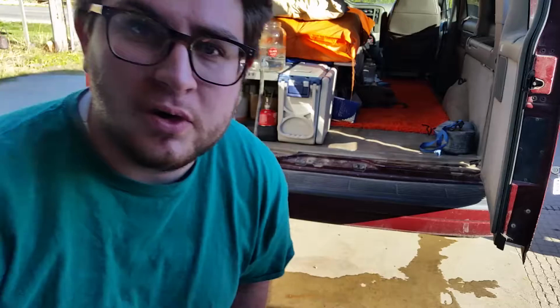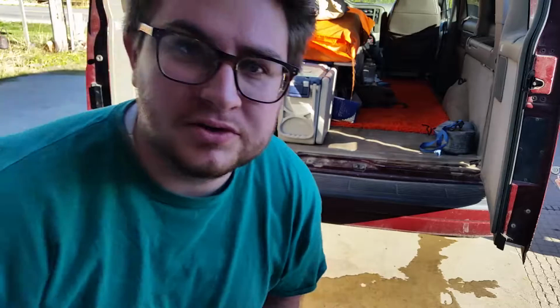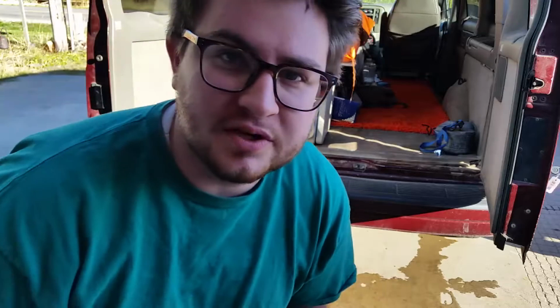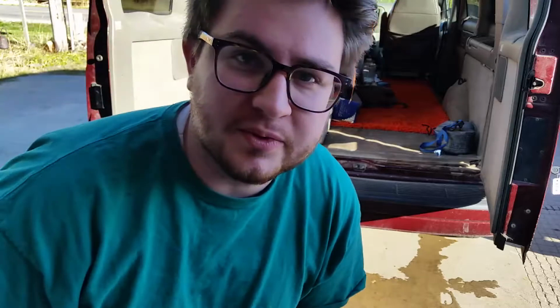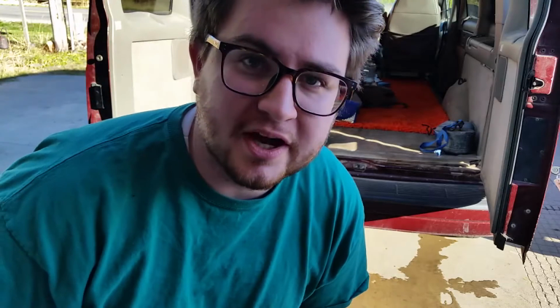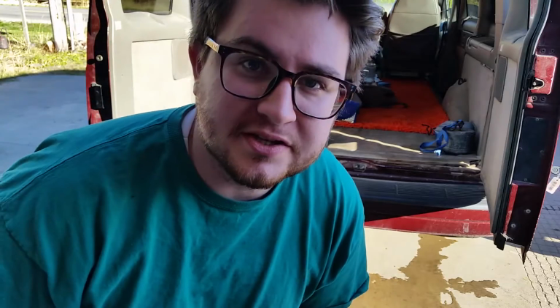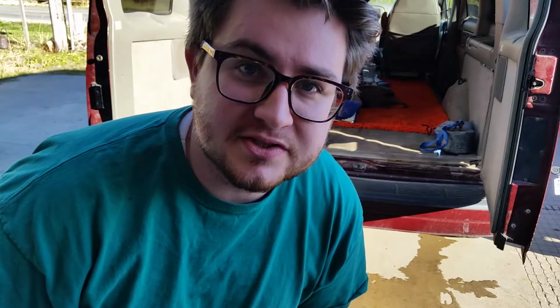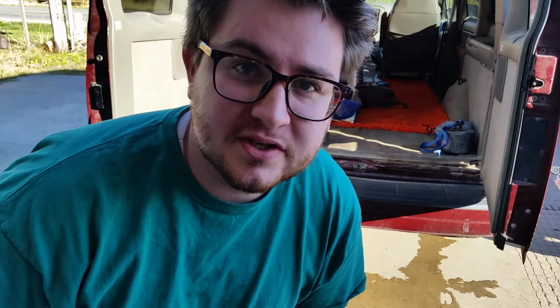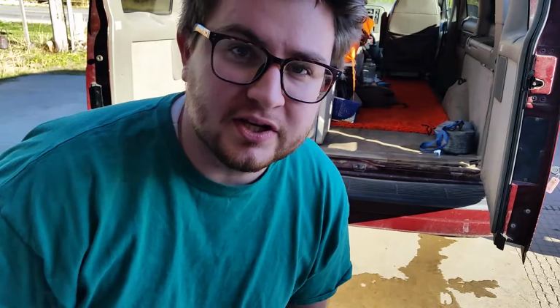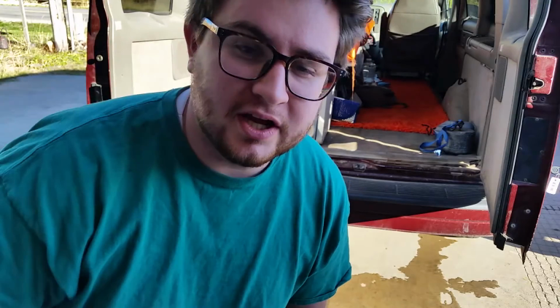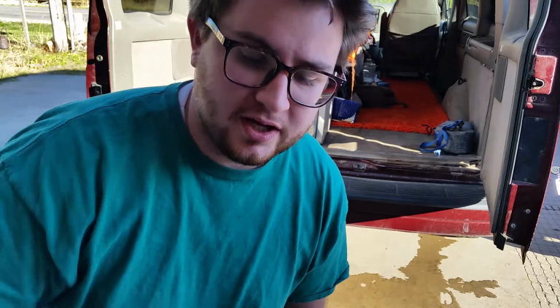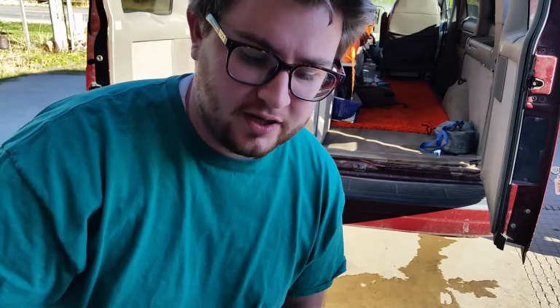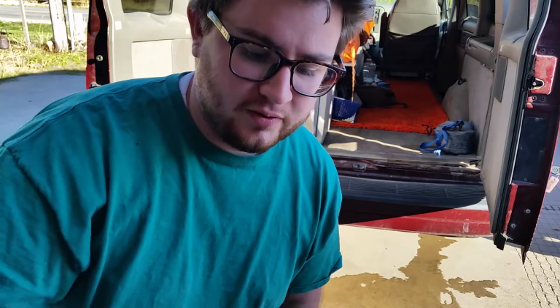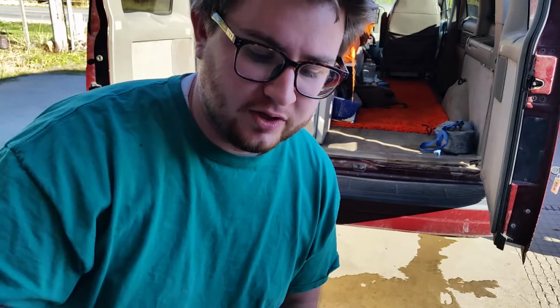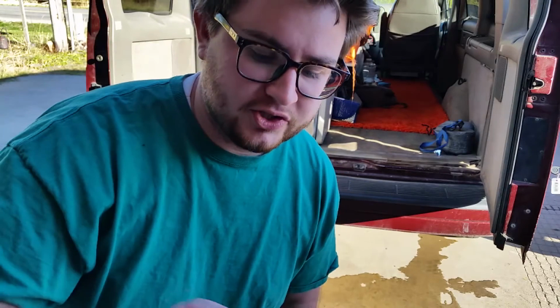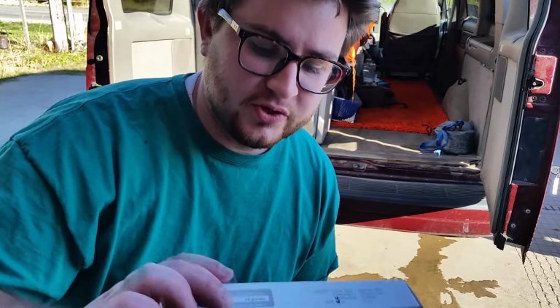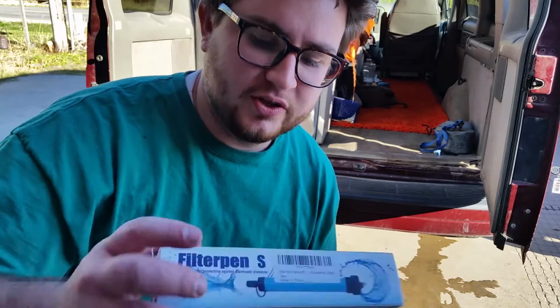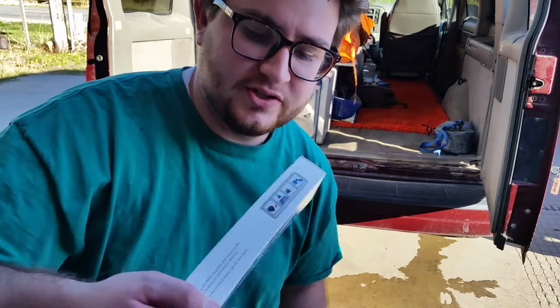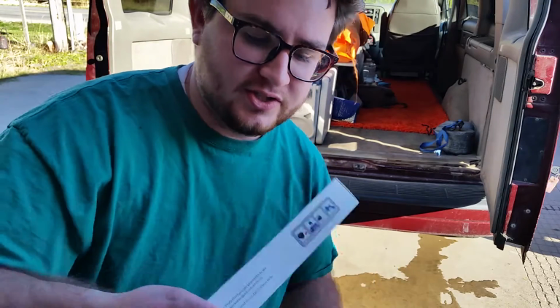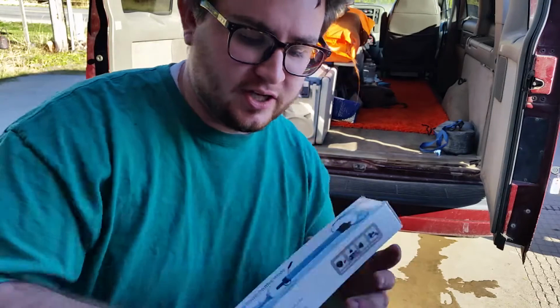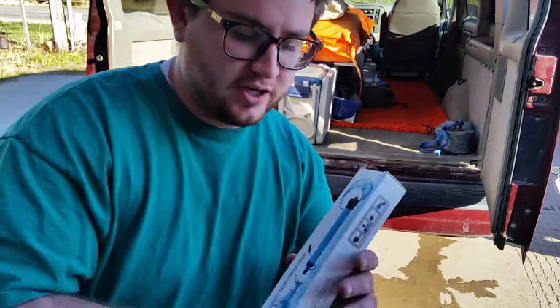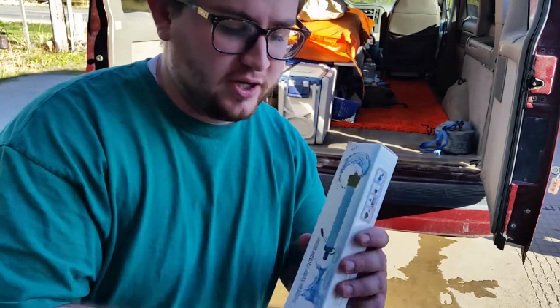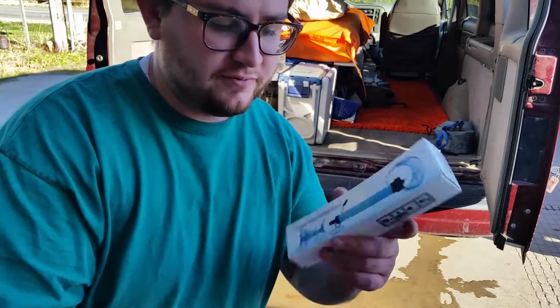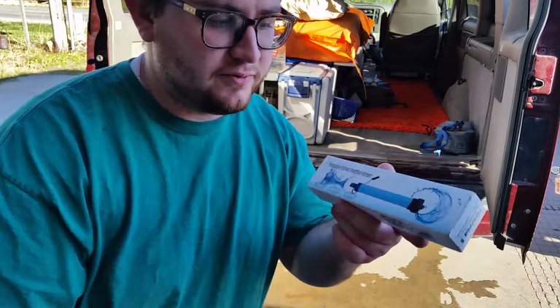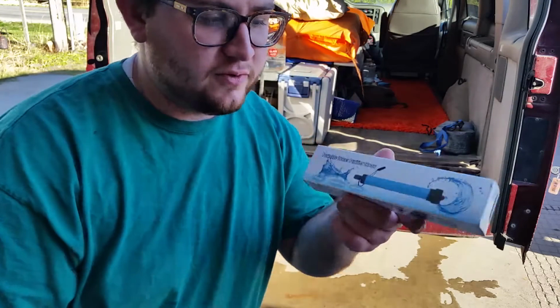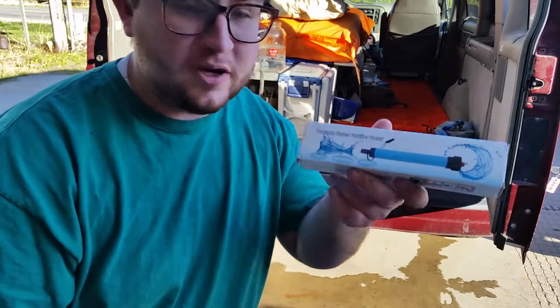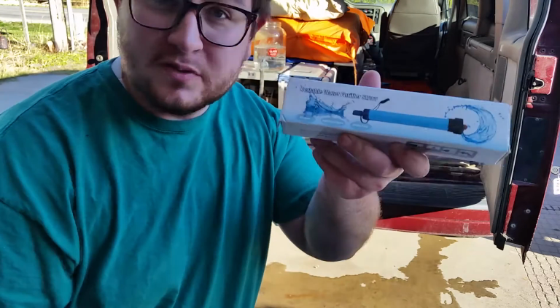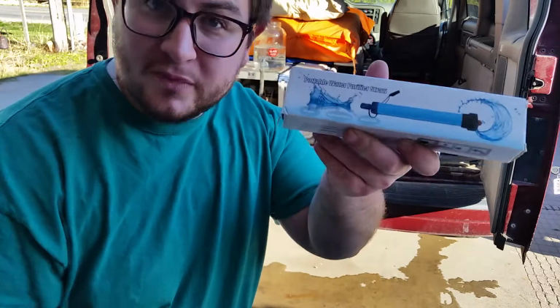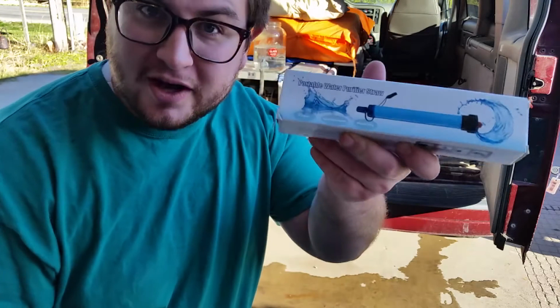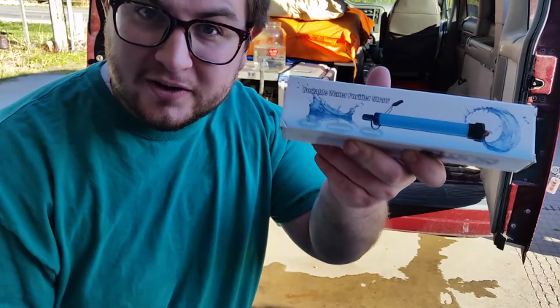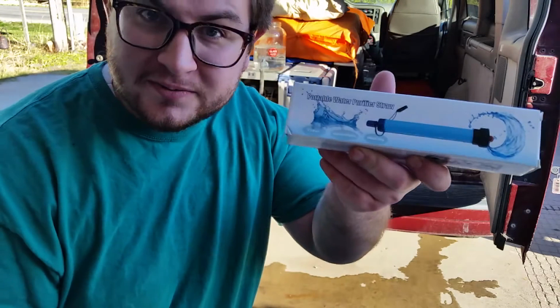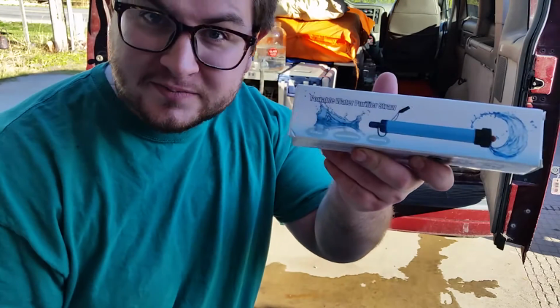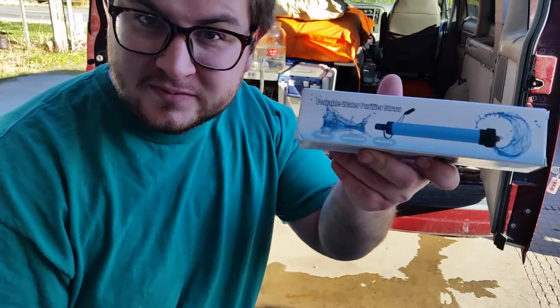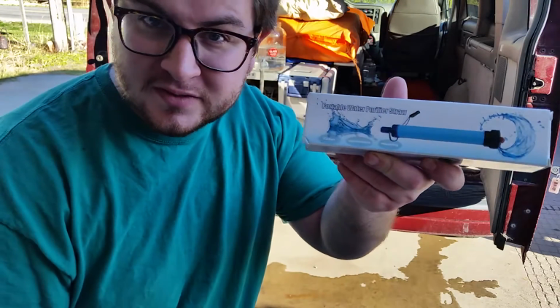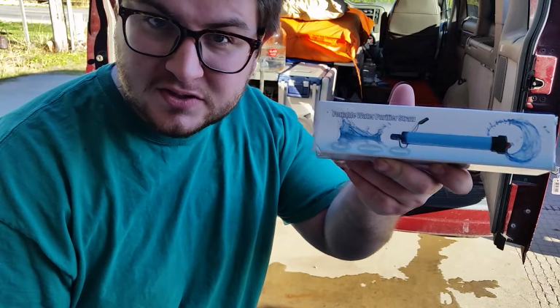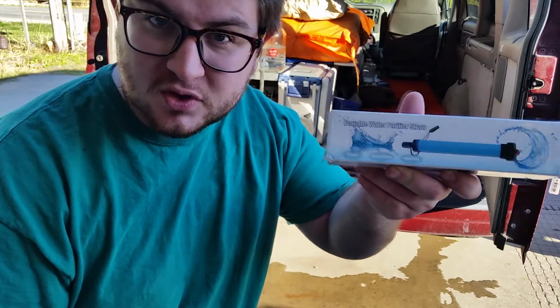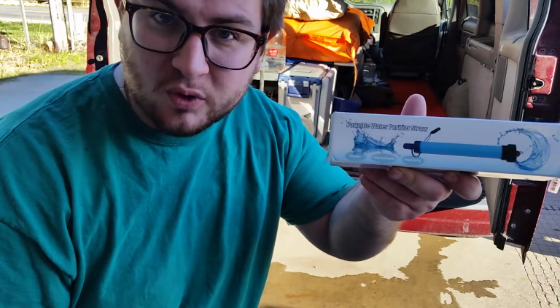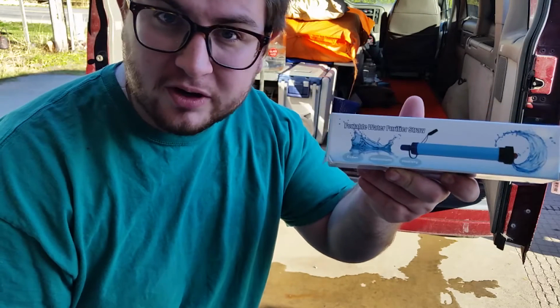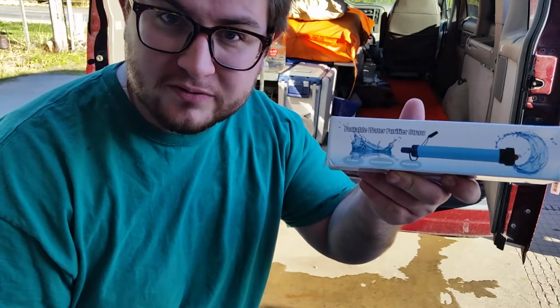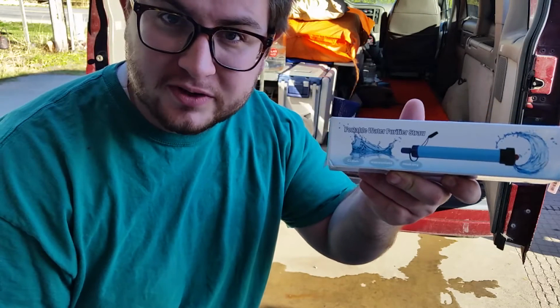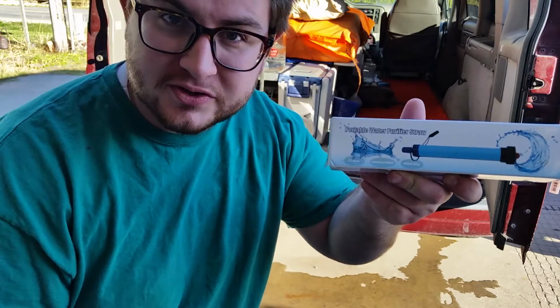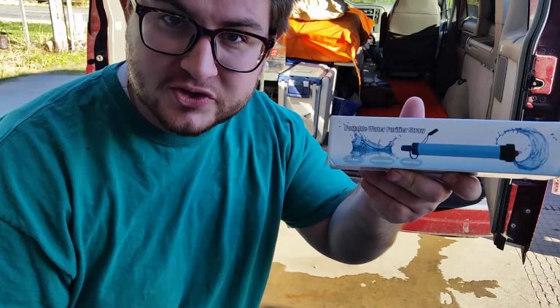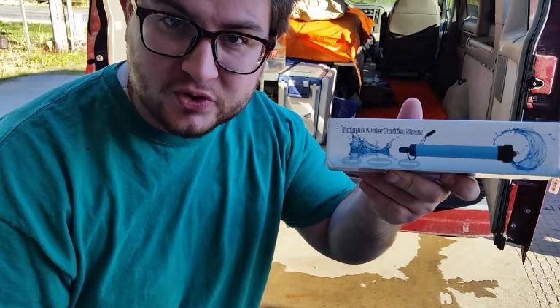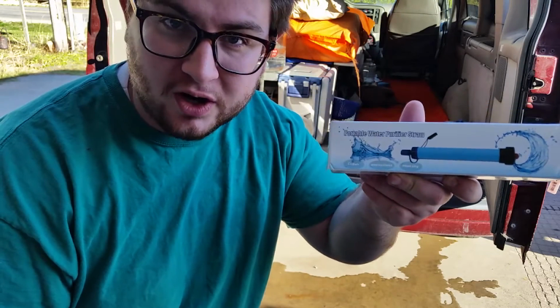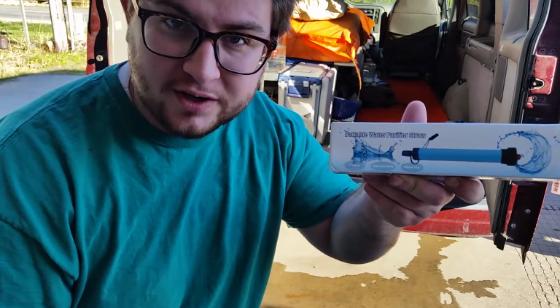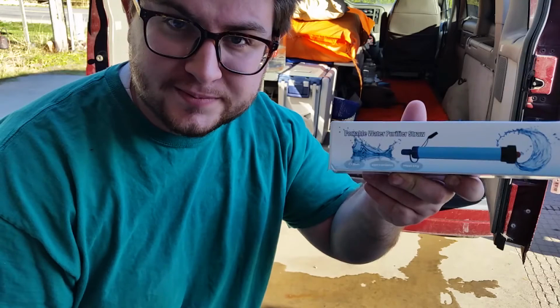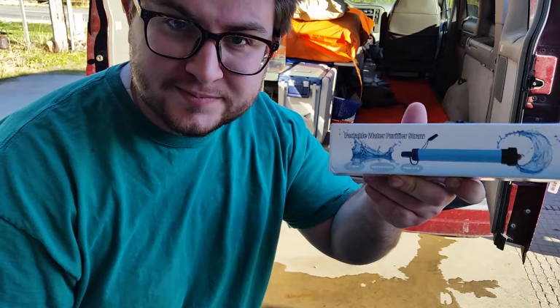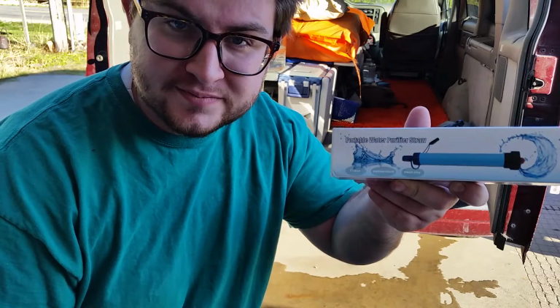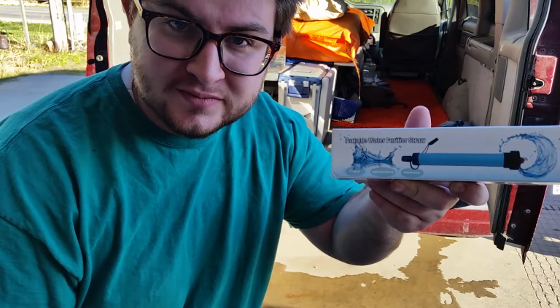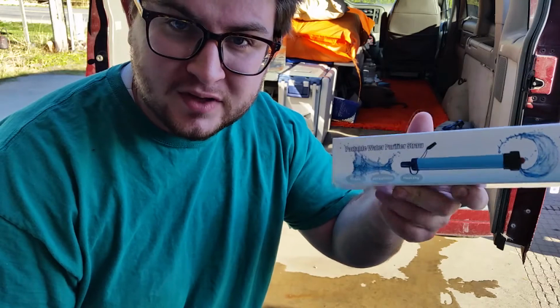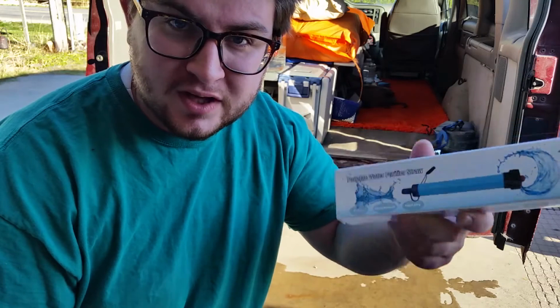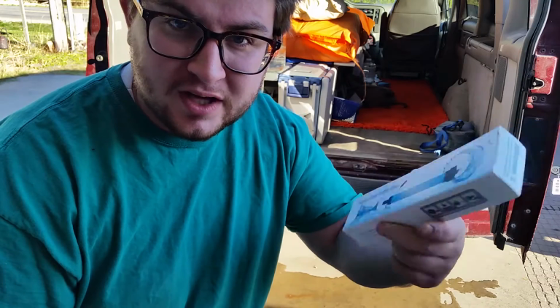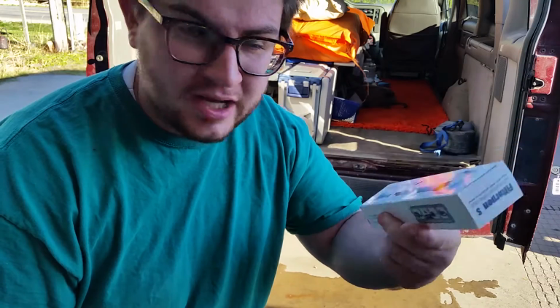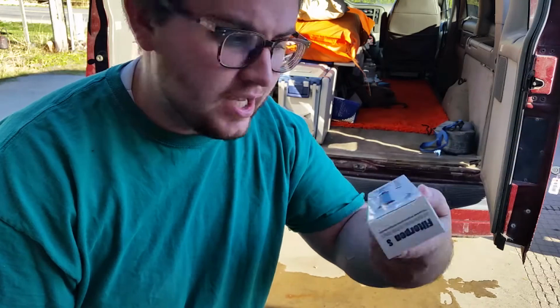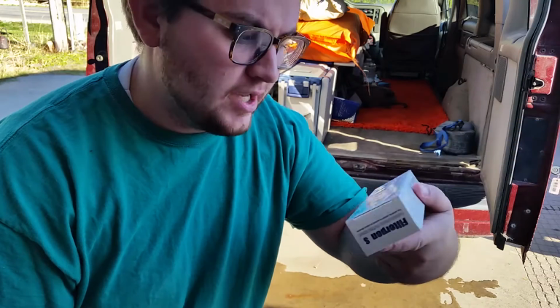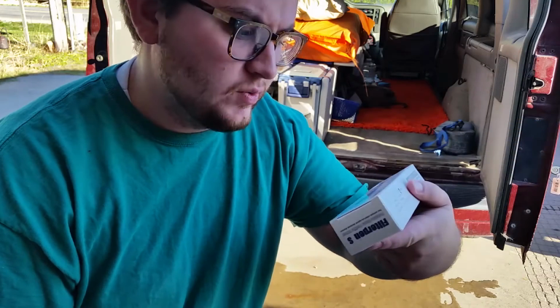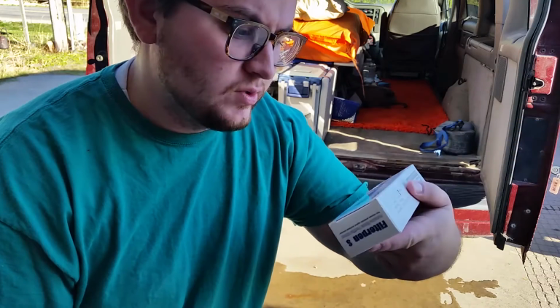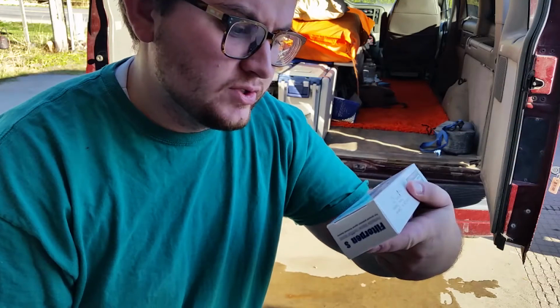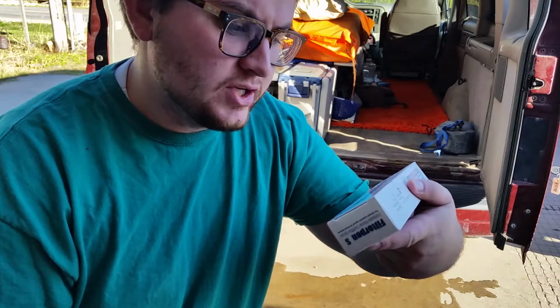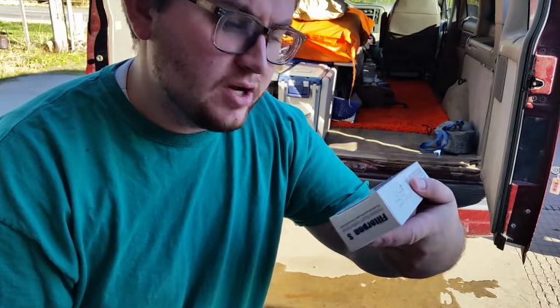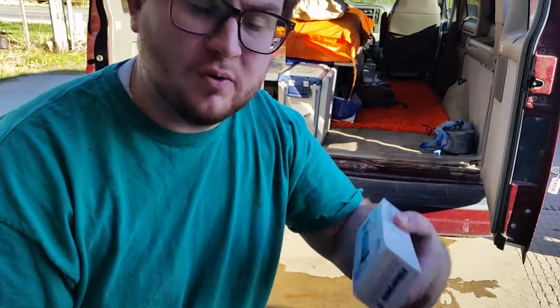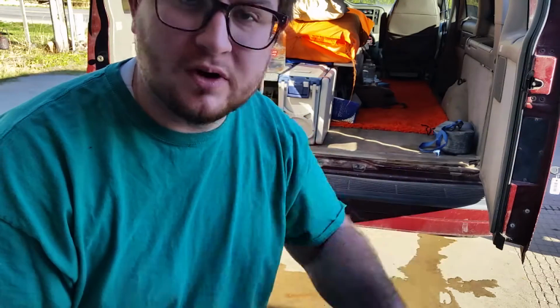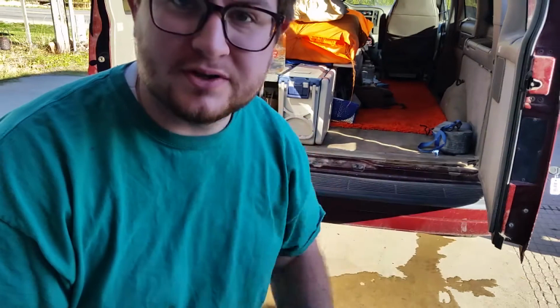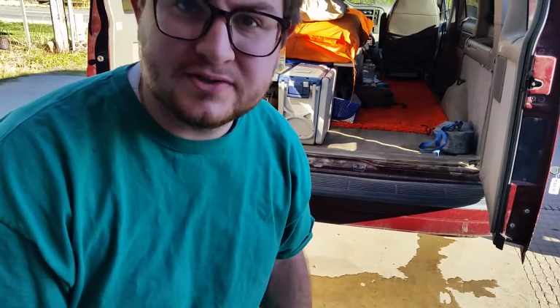What's up guys. Today I want to show you this thing I got for free in the mail. It's a water filter straw. And we'll see how it works.